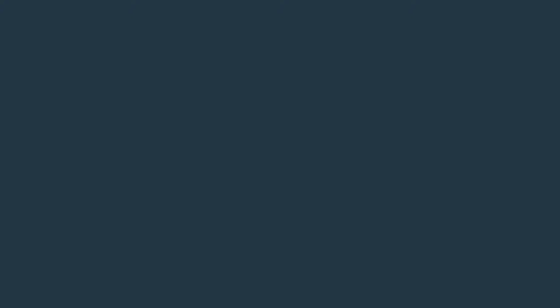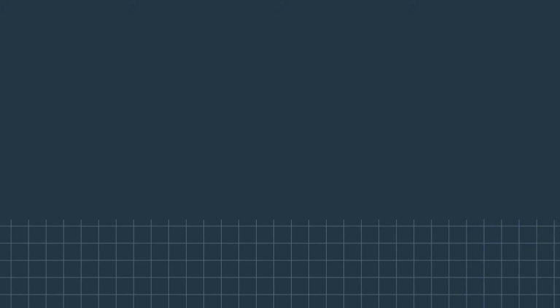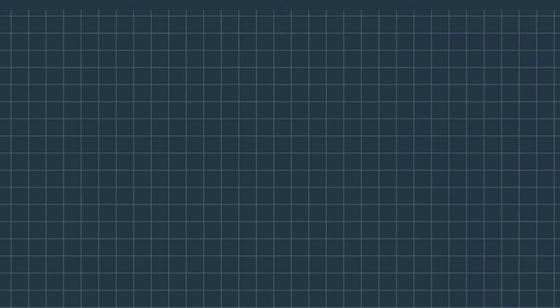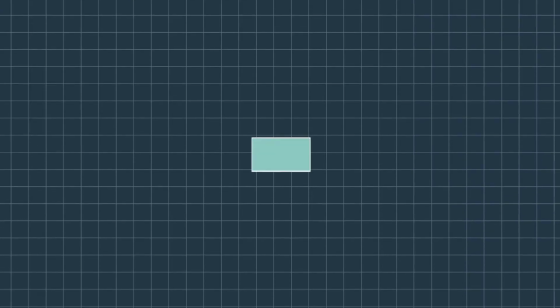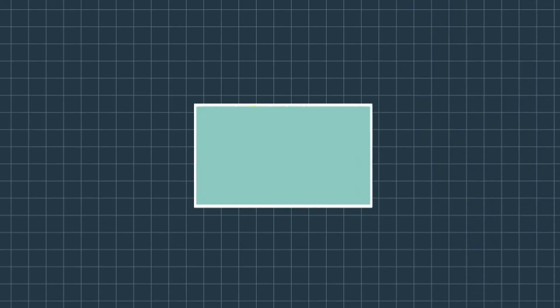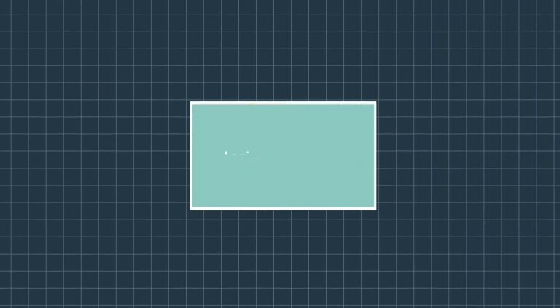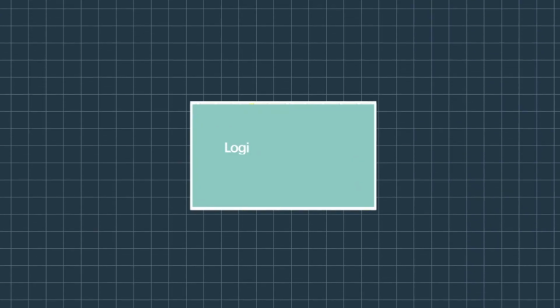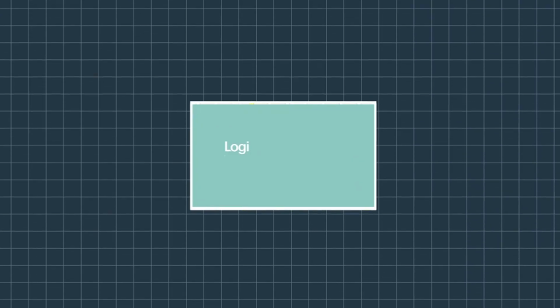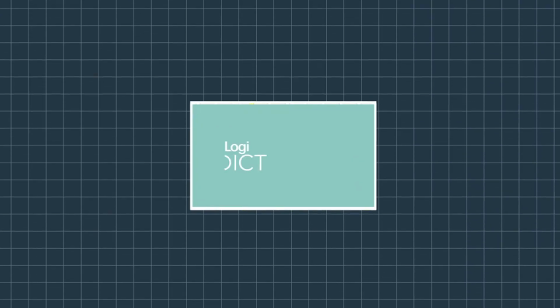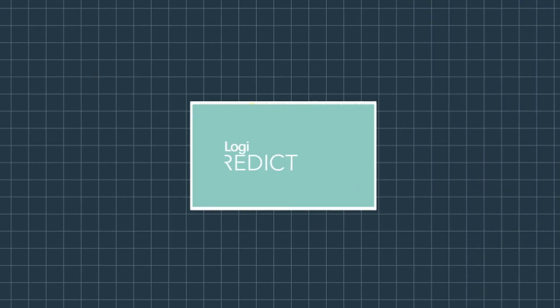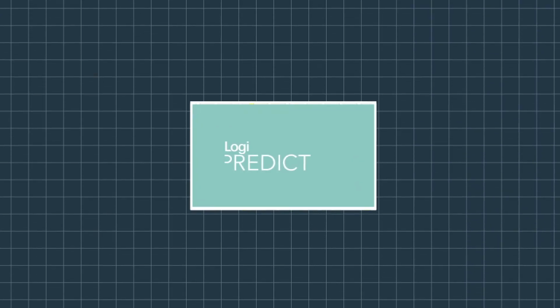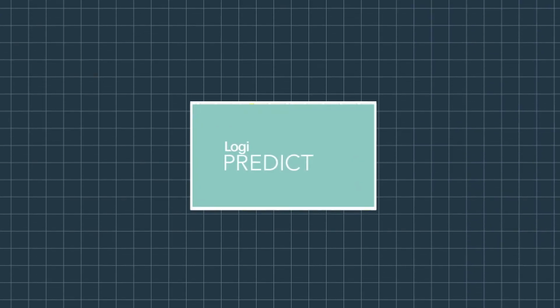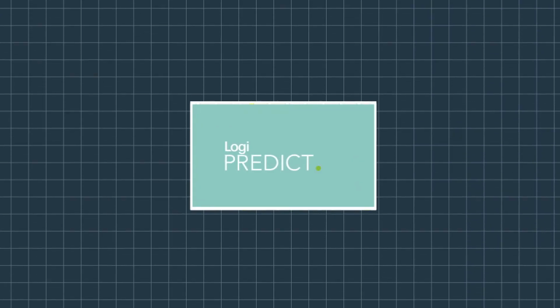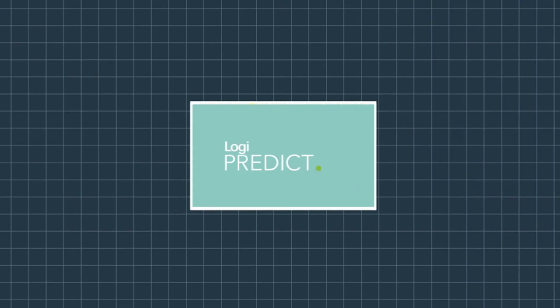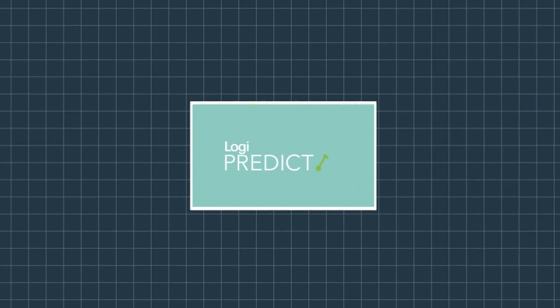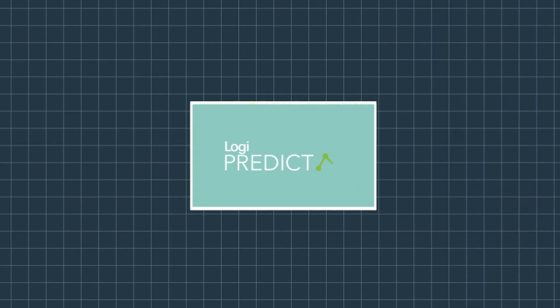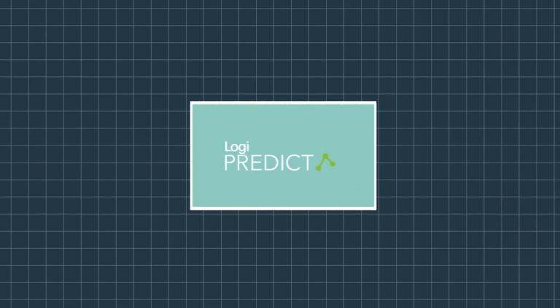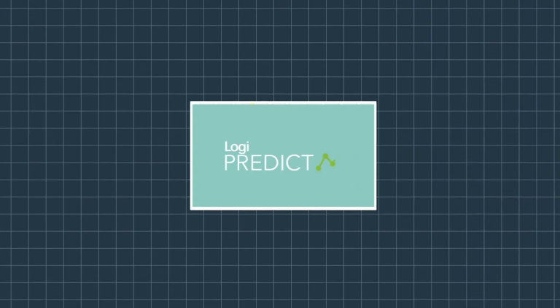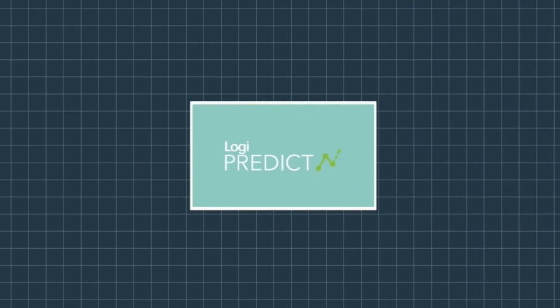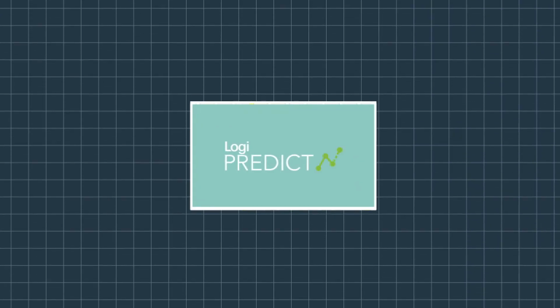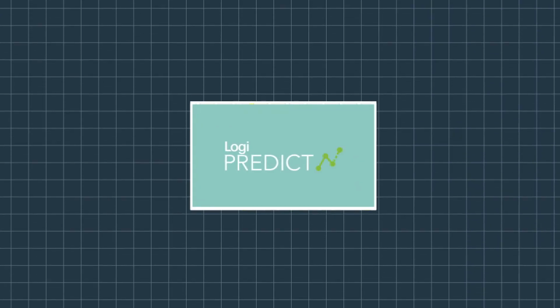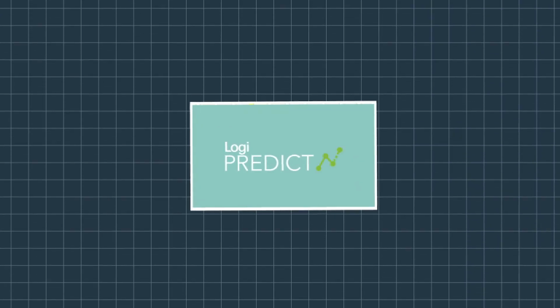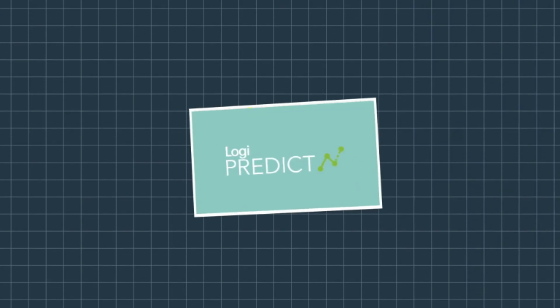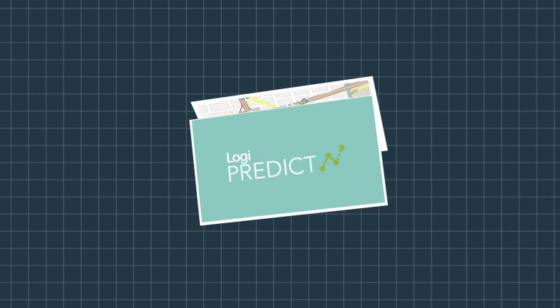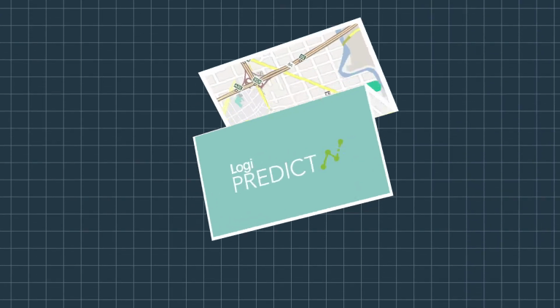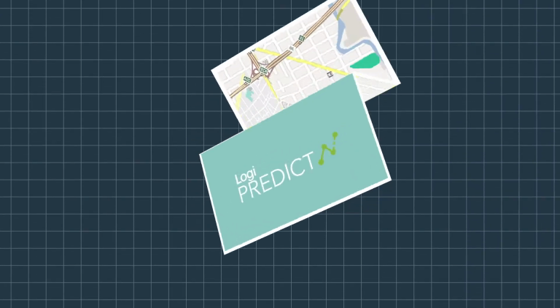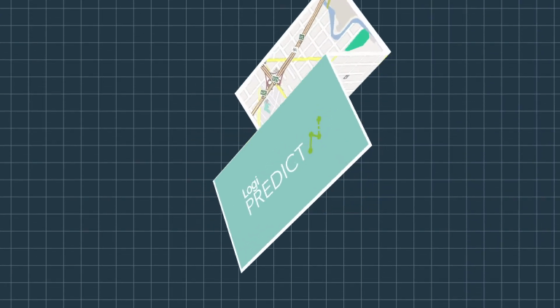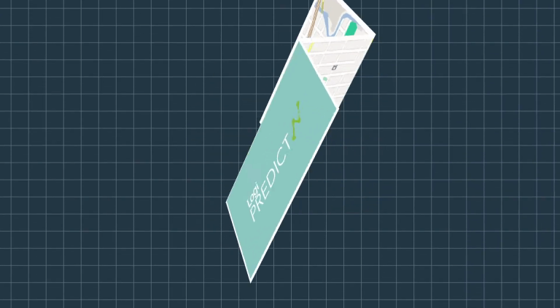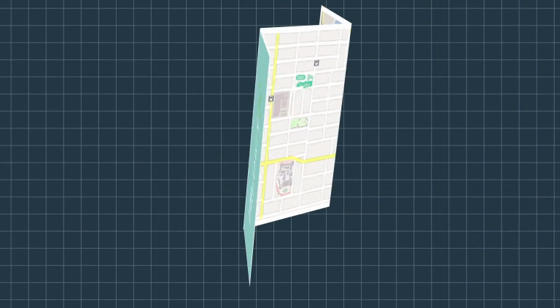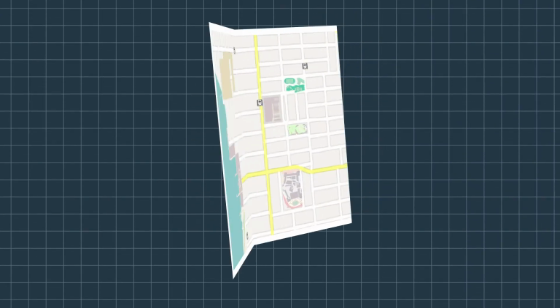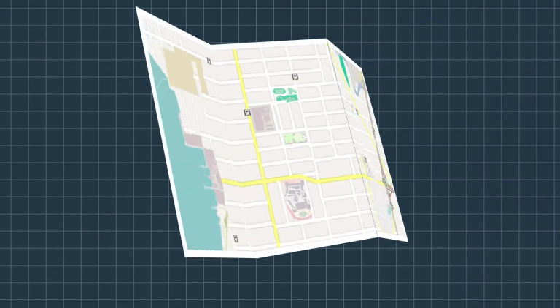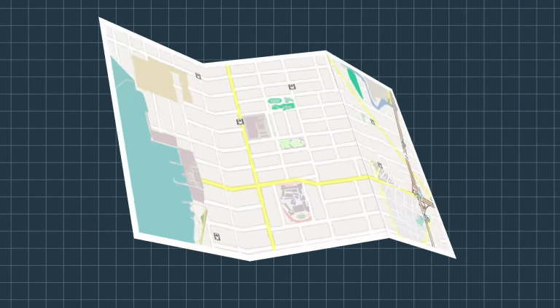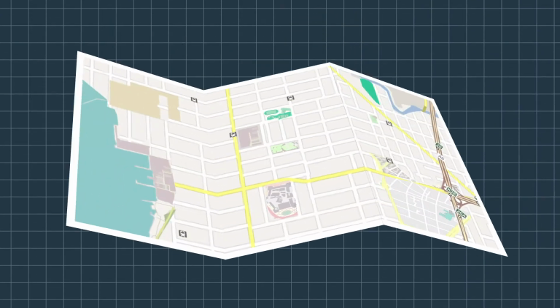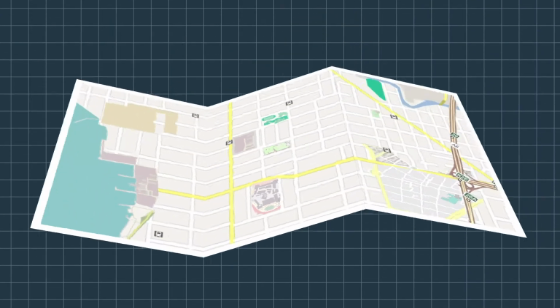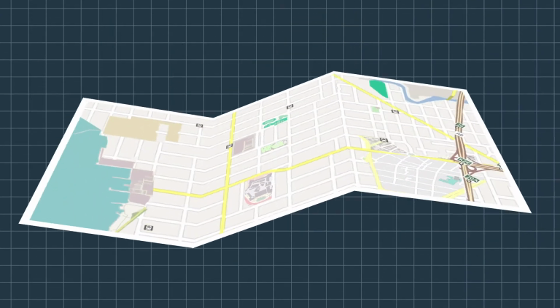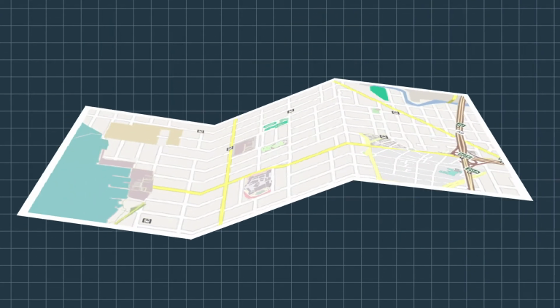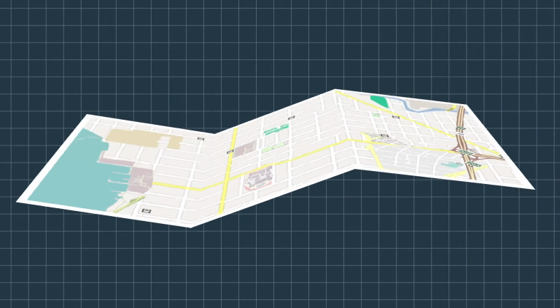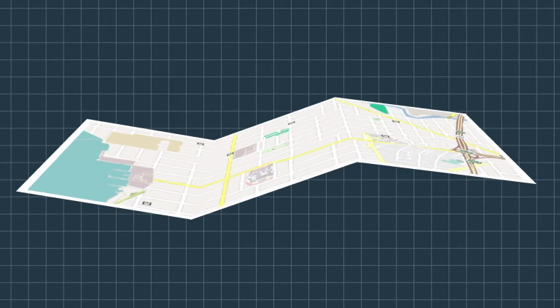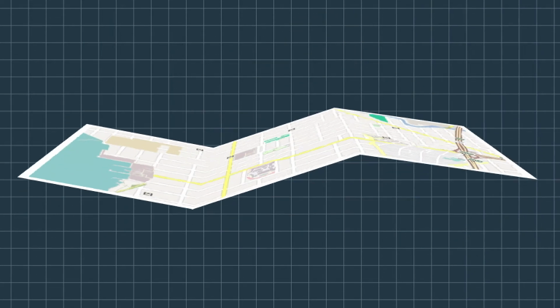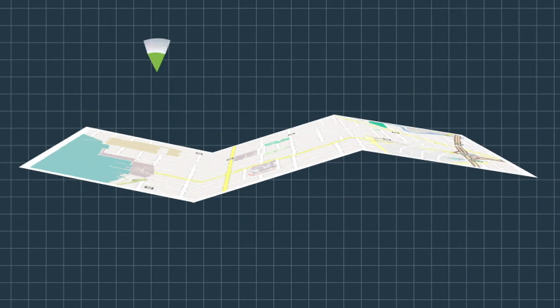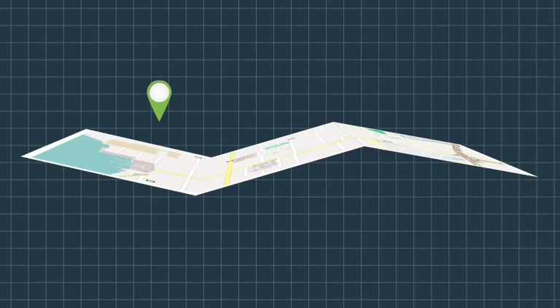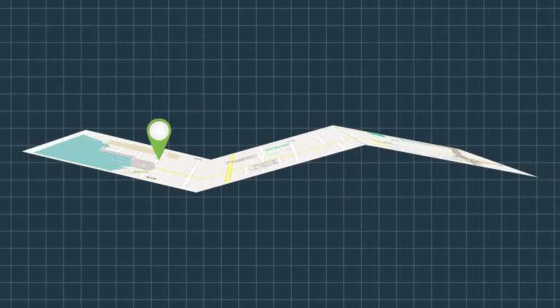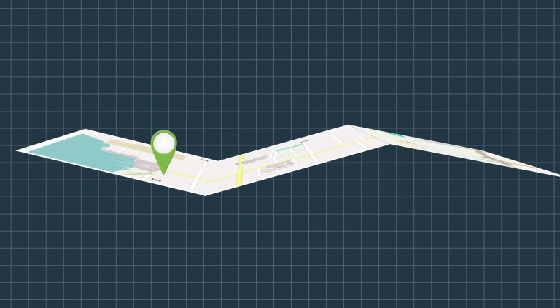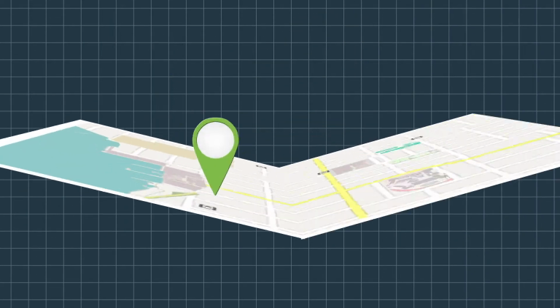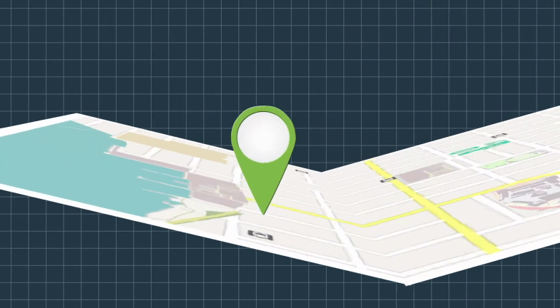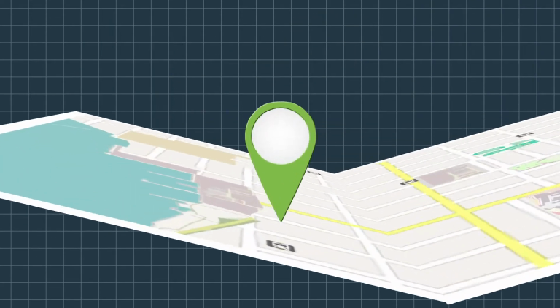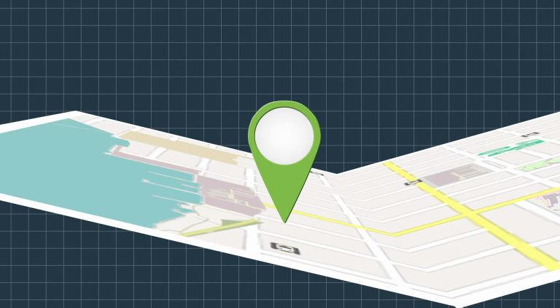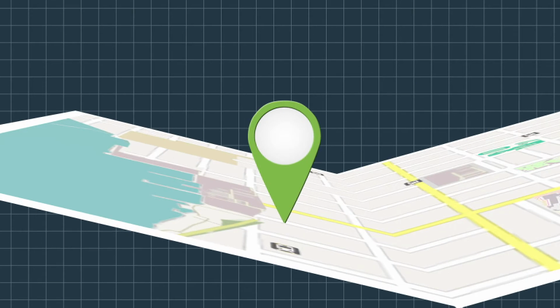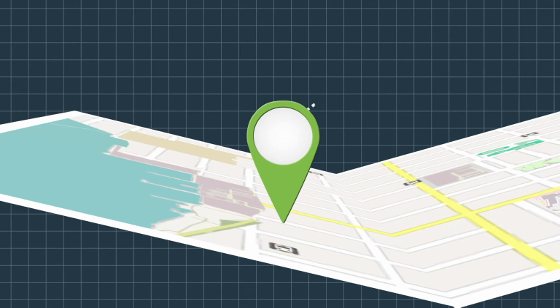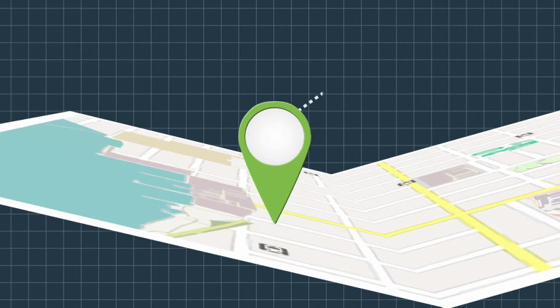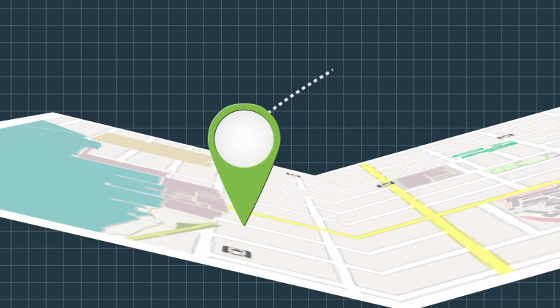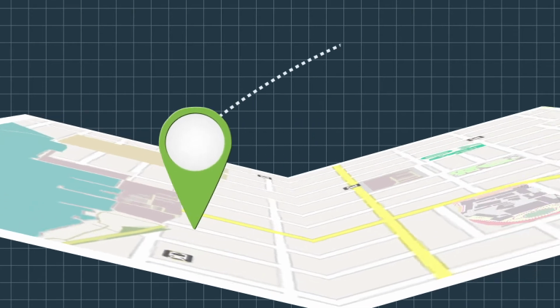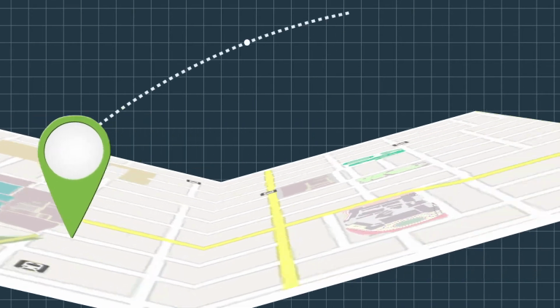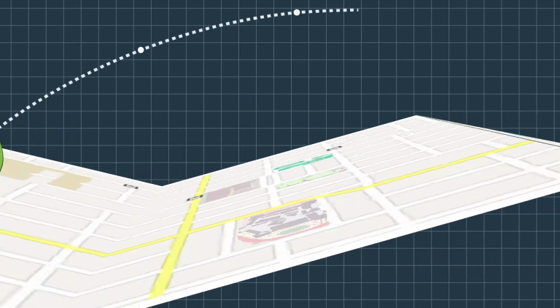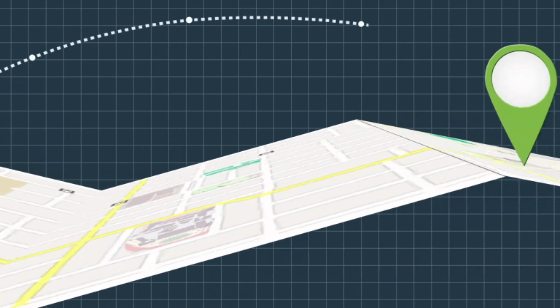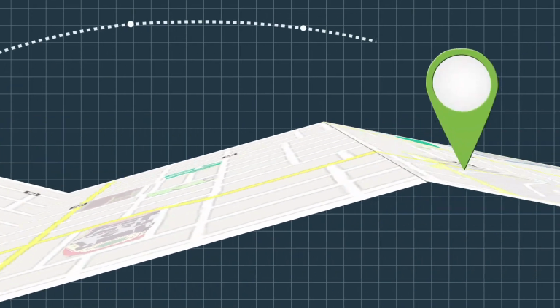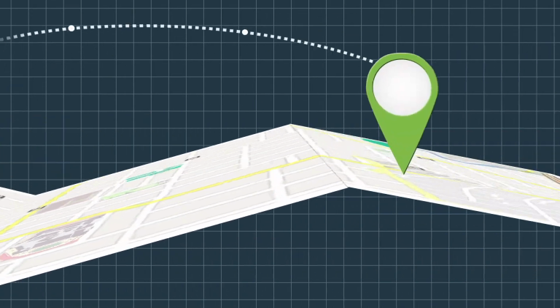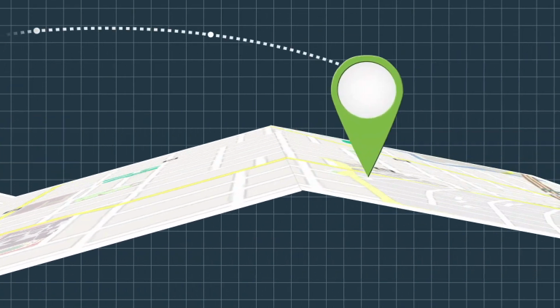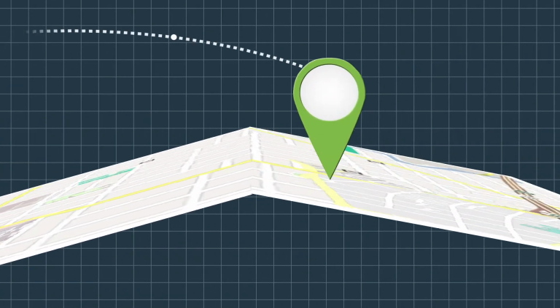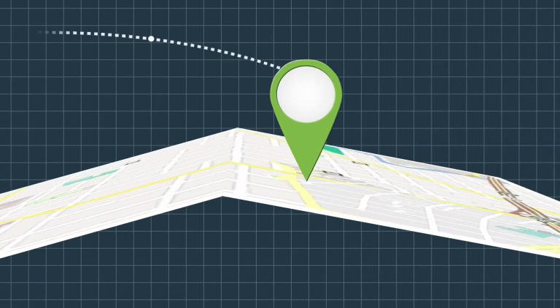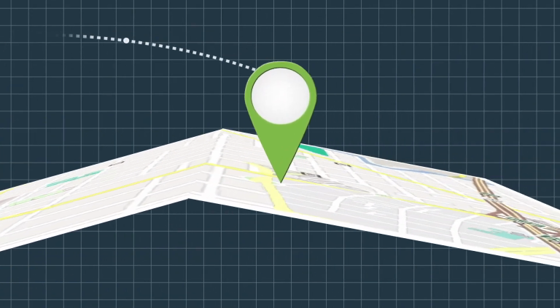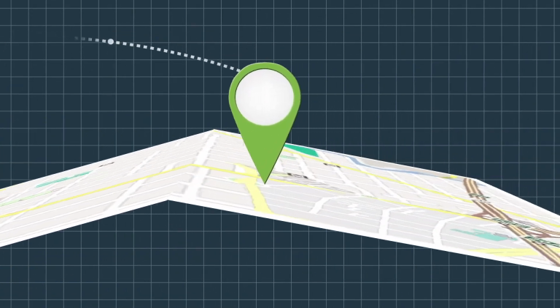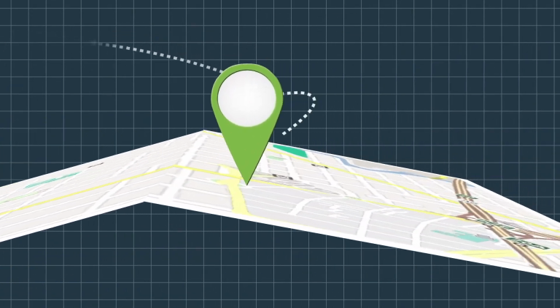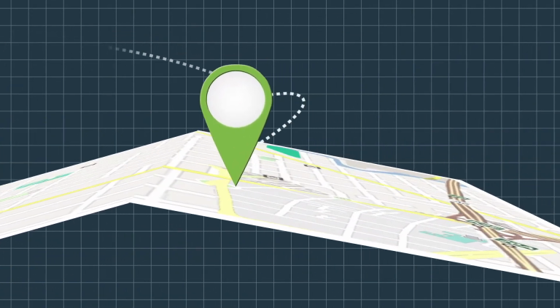Predictive Analytics is now the number one feature on product roadmaps. If it's not on your 2019 plan, you're already falling behind.